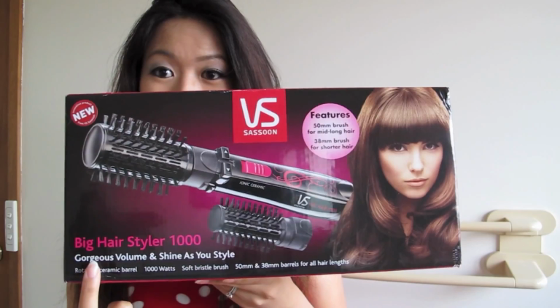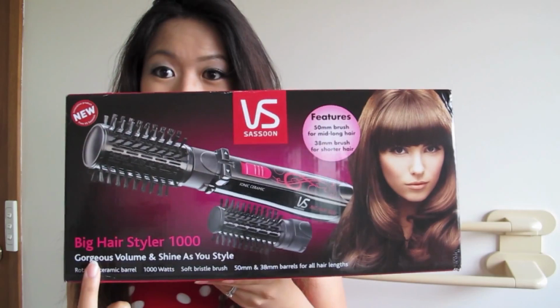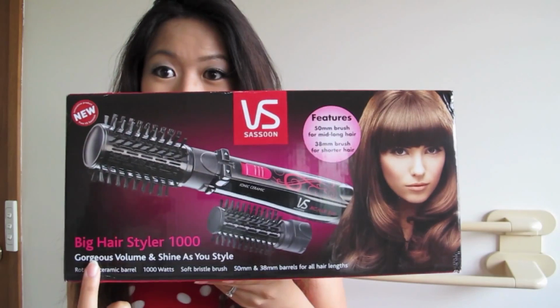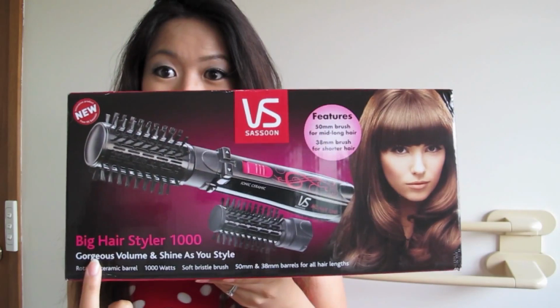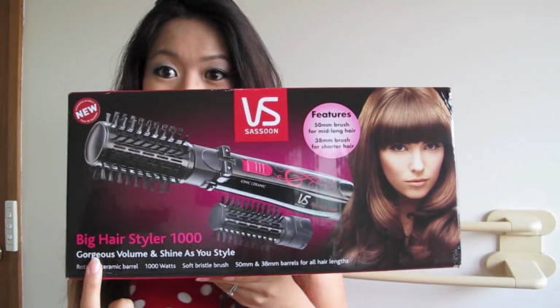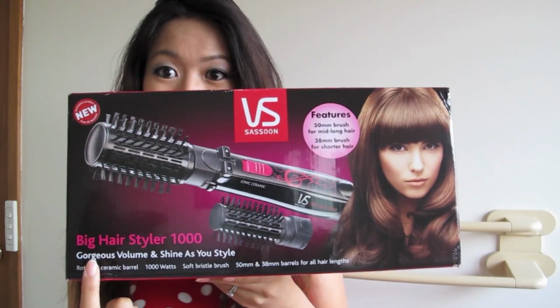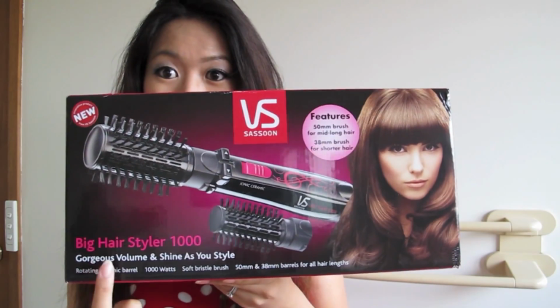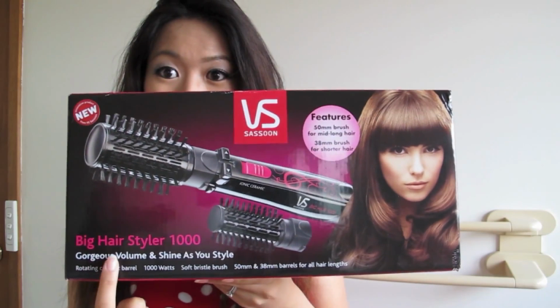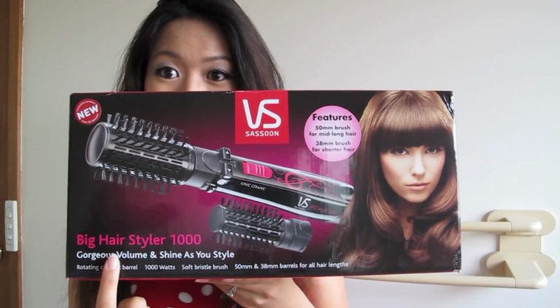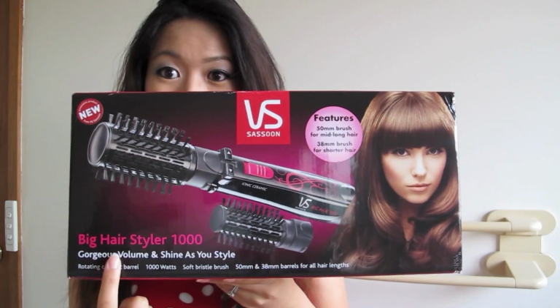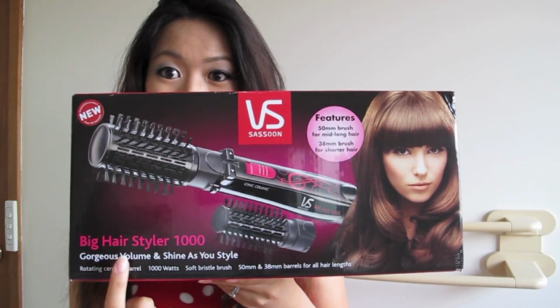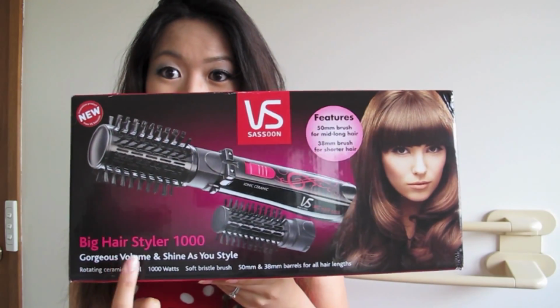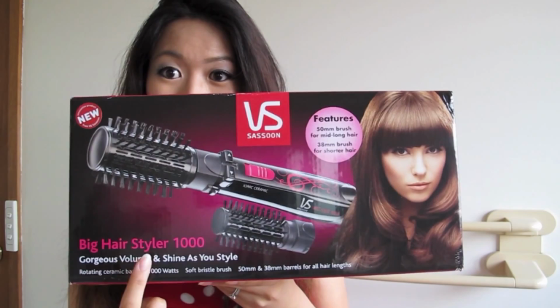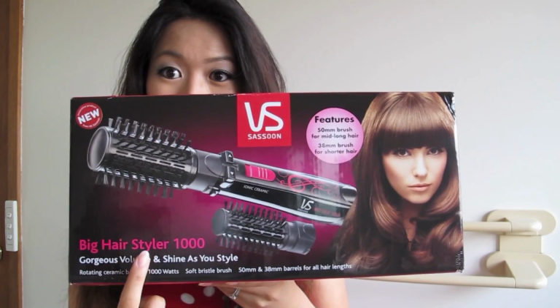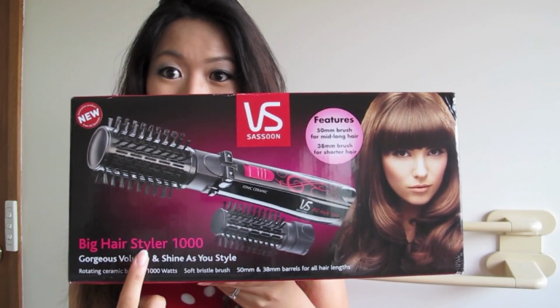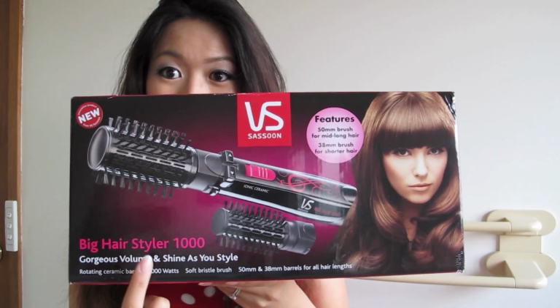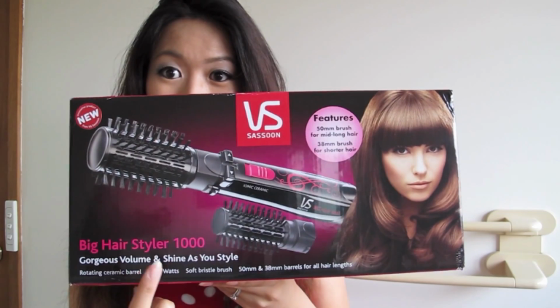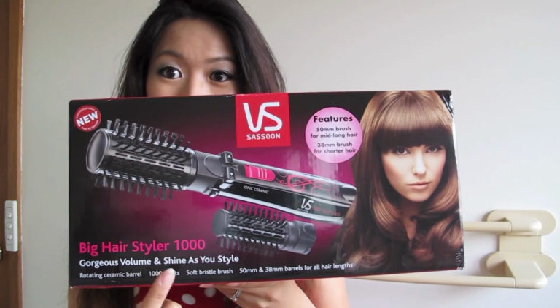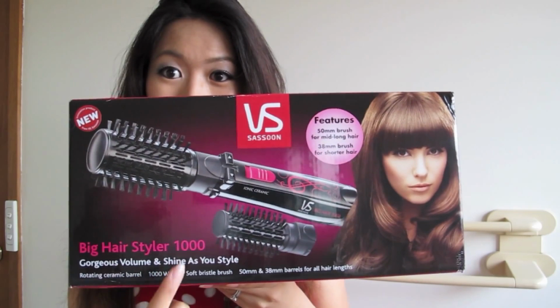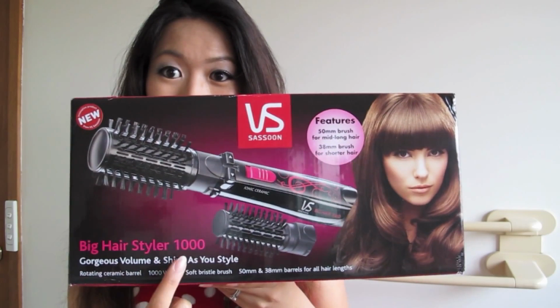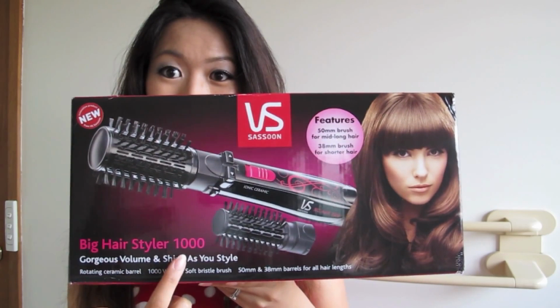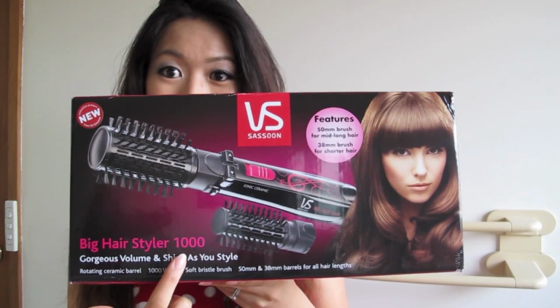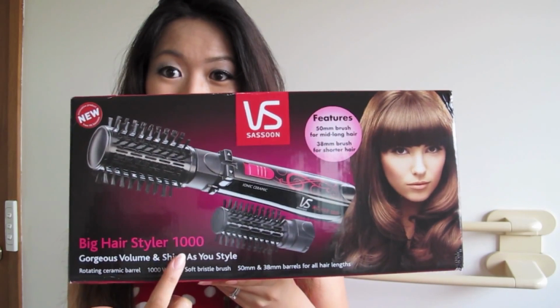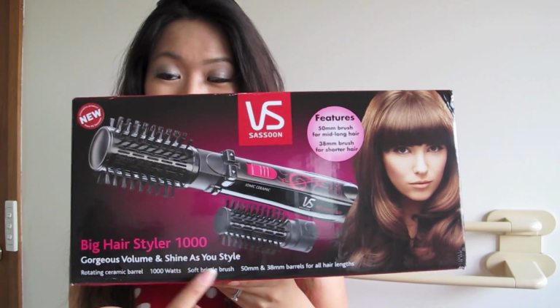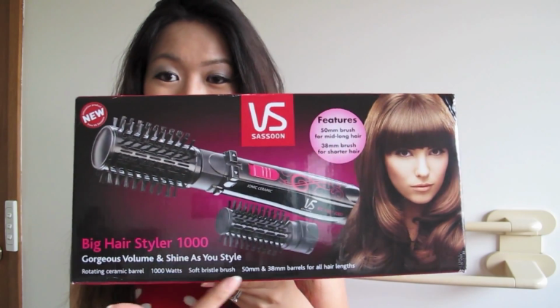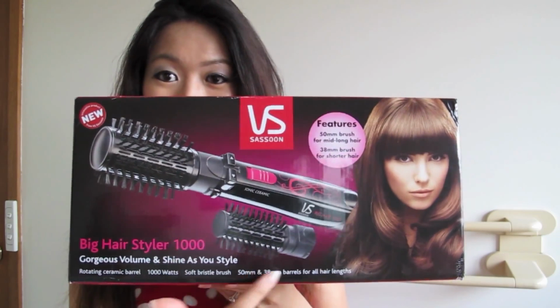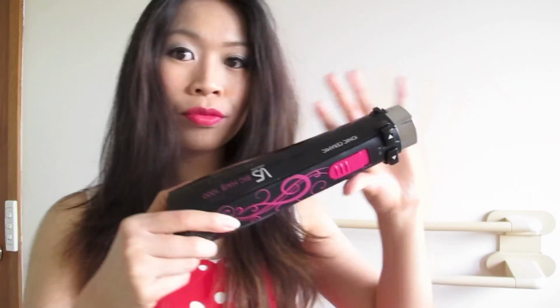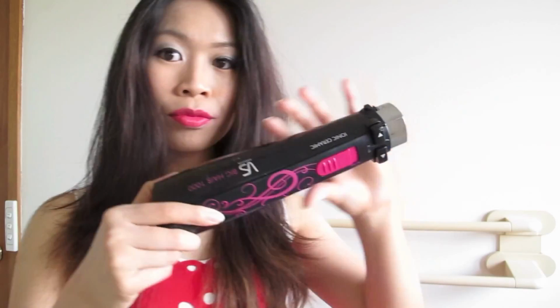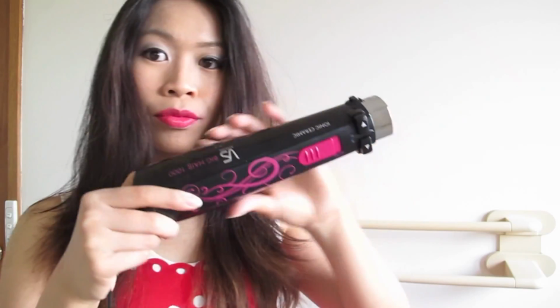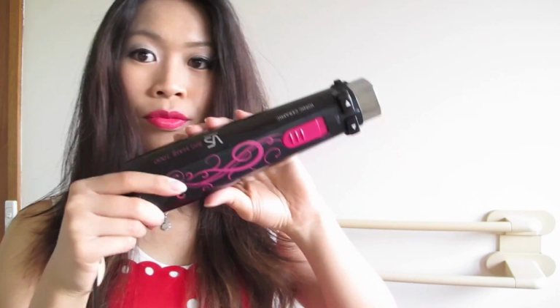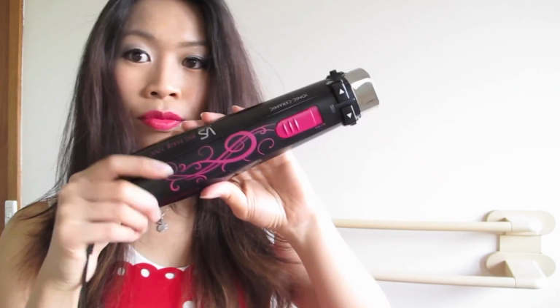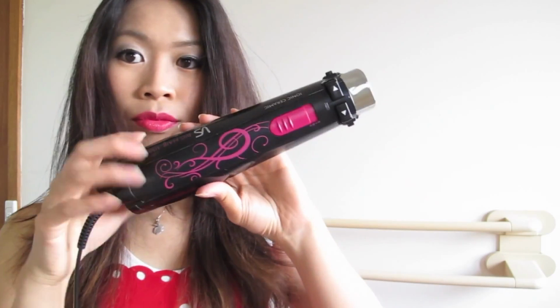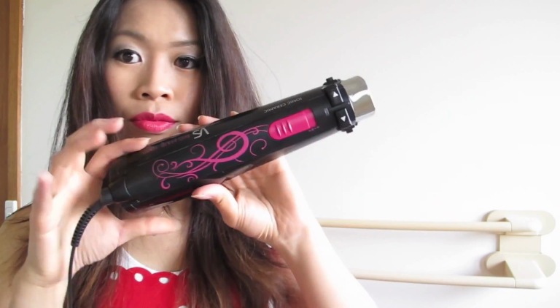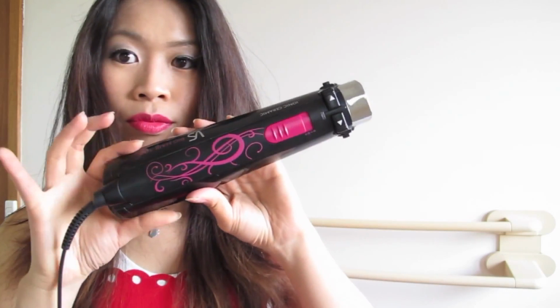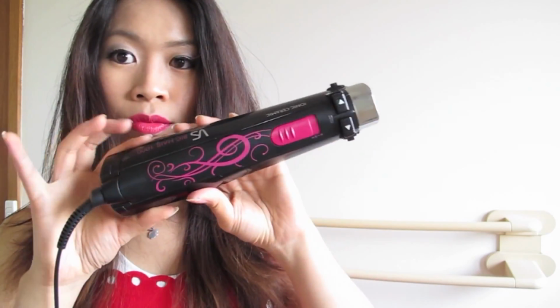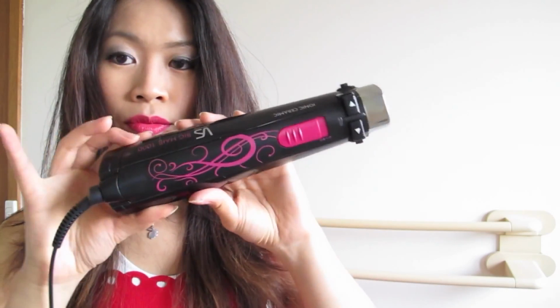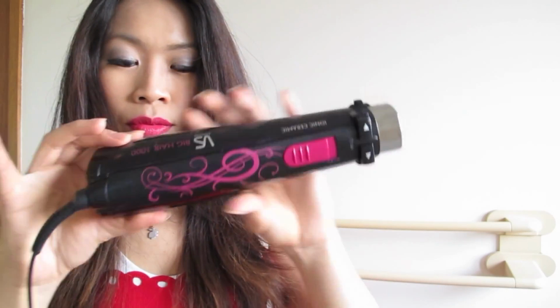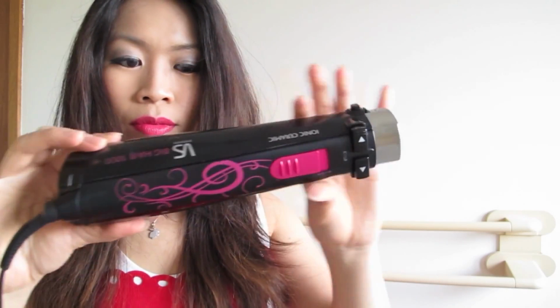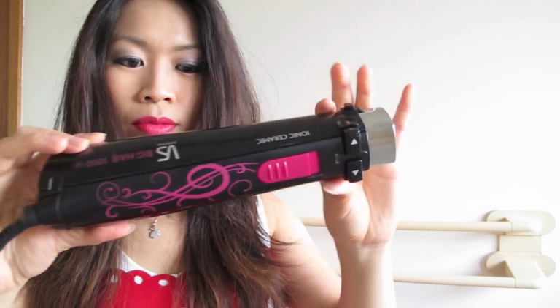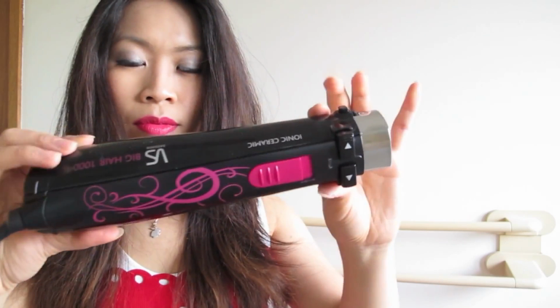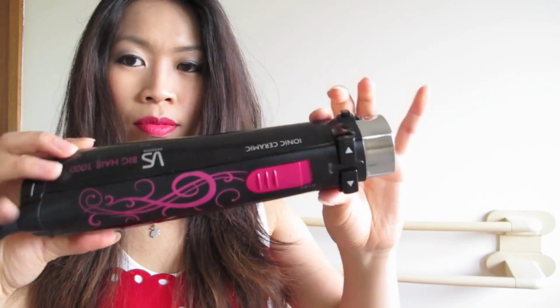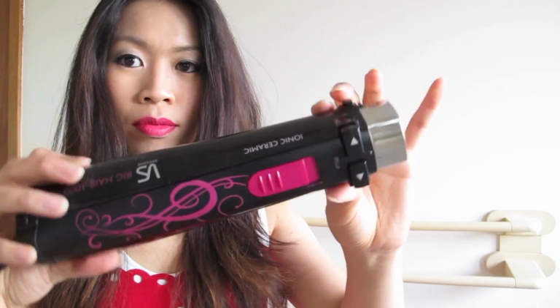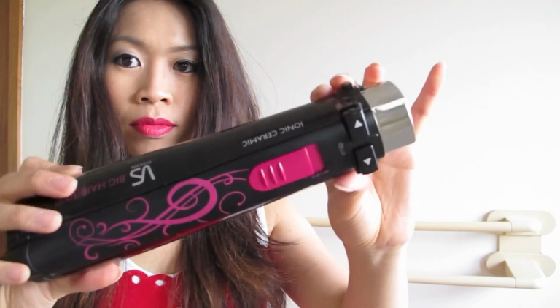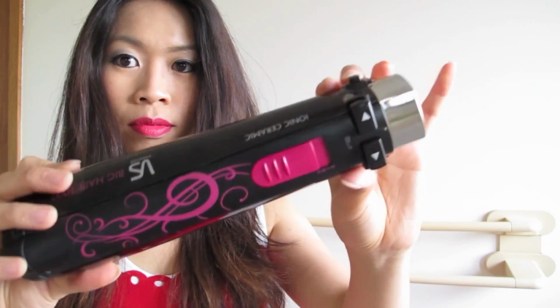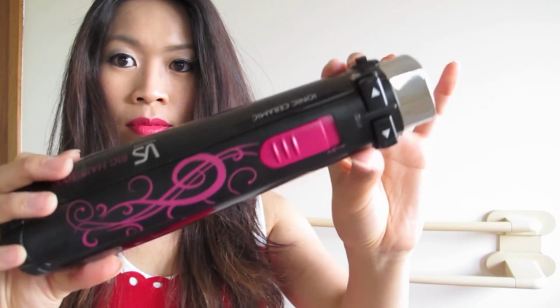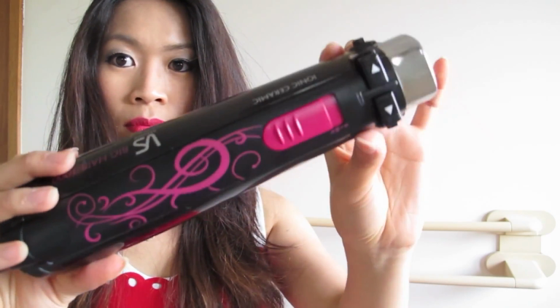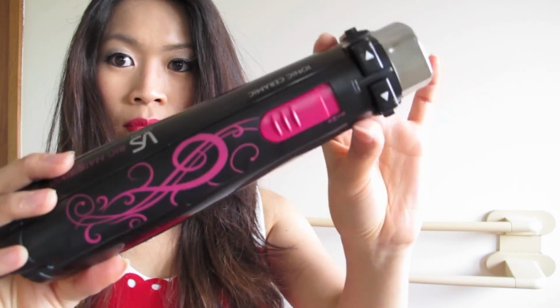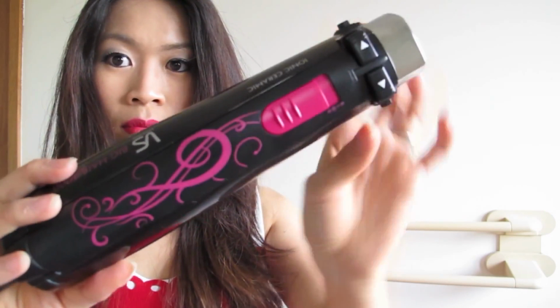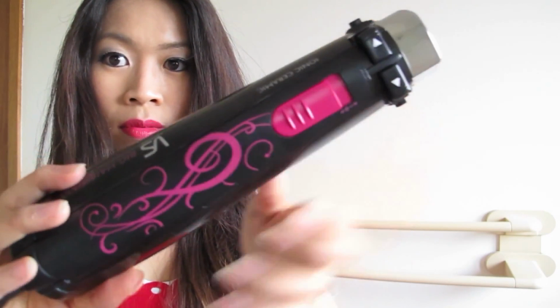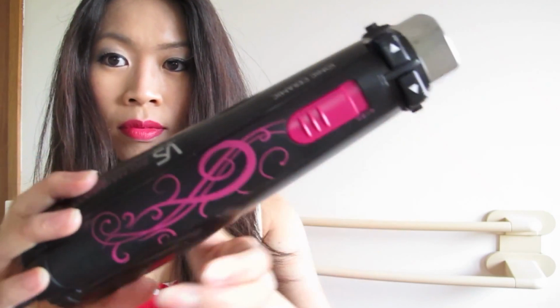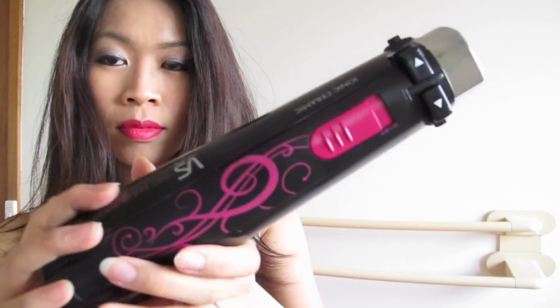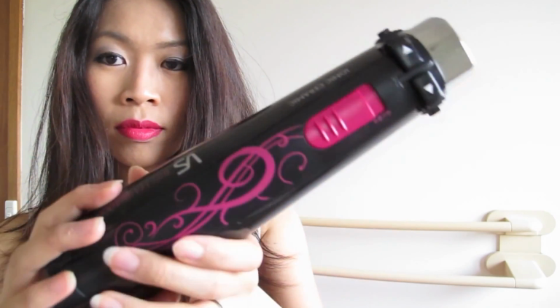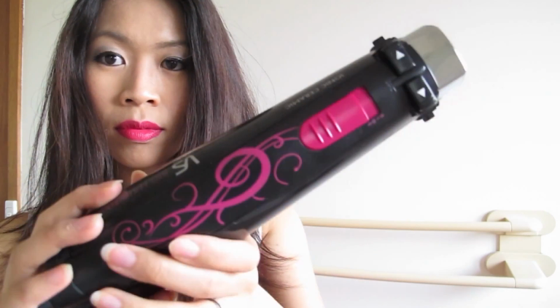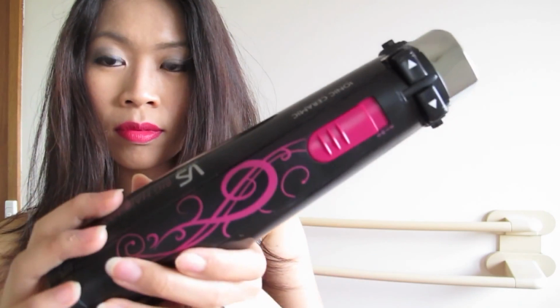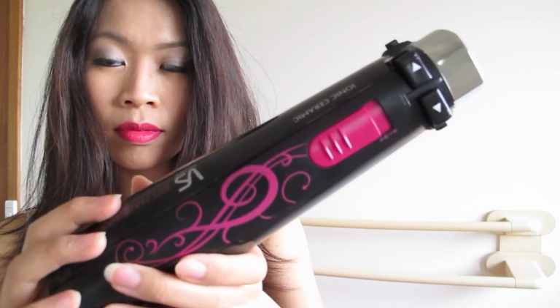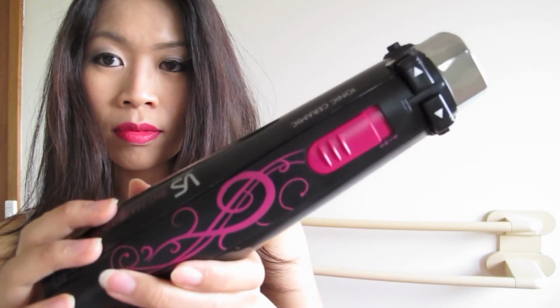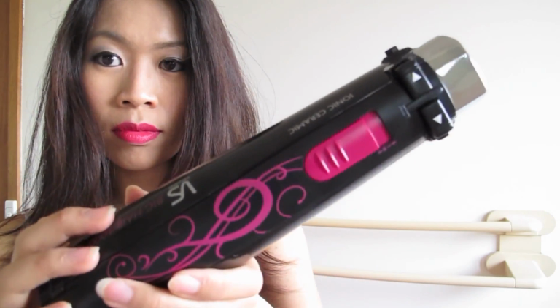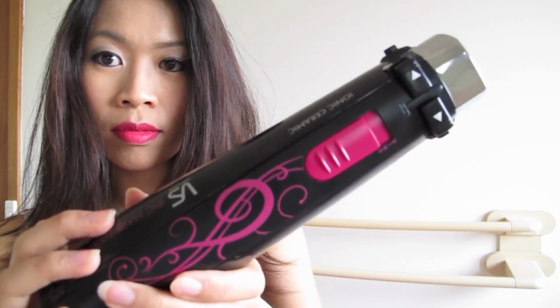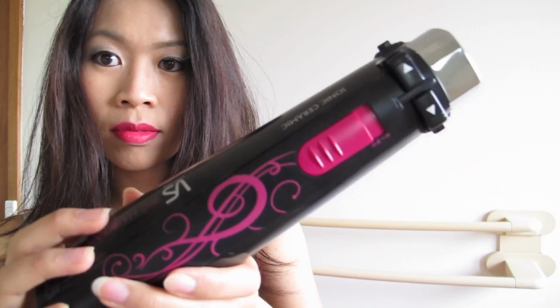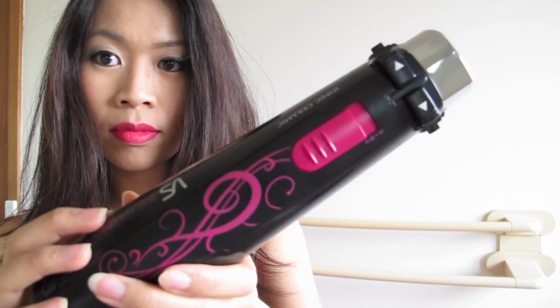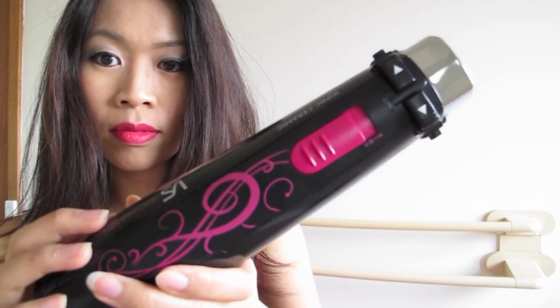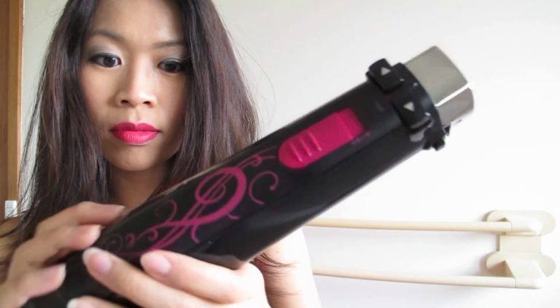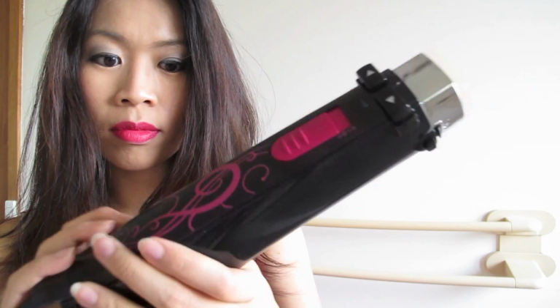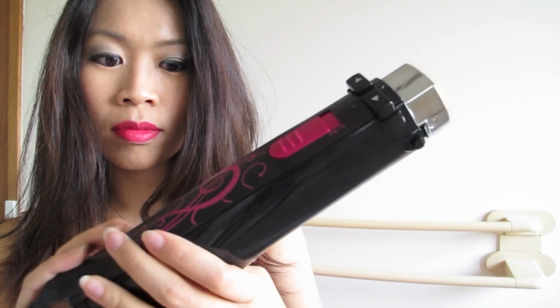First of all, I want to give a big thumbs up for the hot pink packaging. I am a sucker for pink packaging, so I love it already.